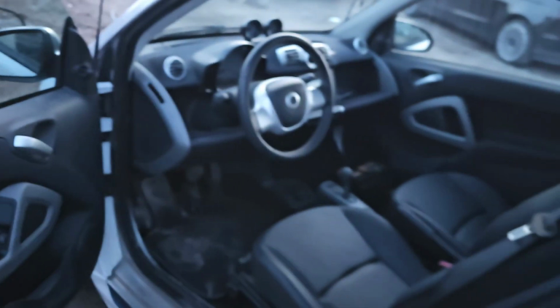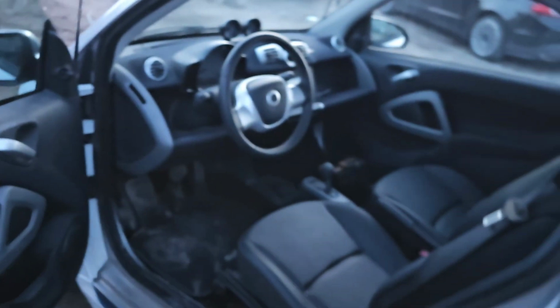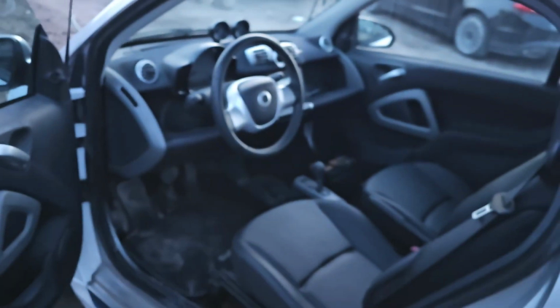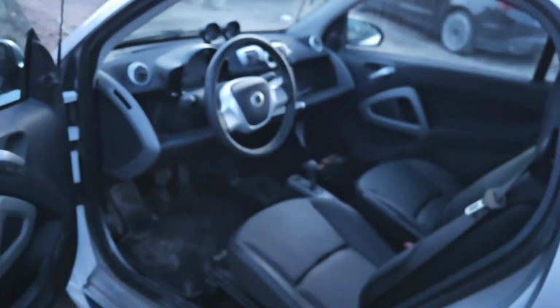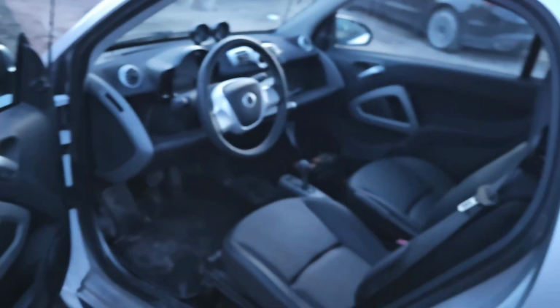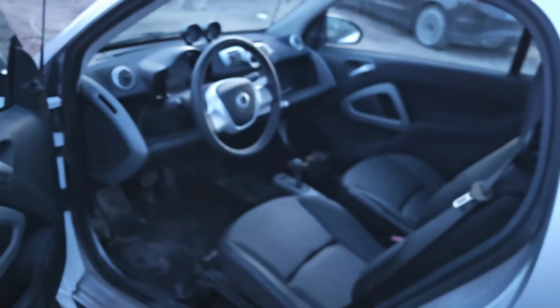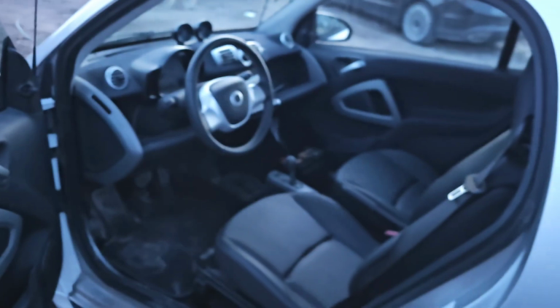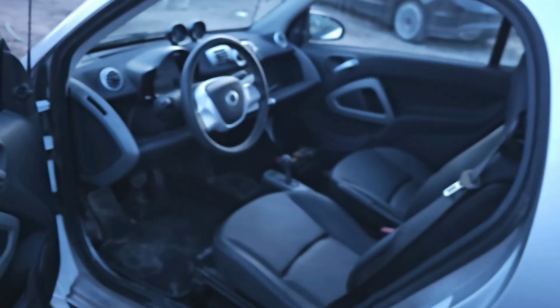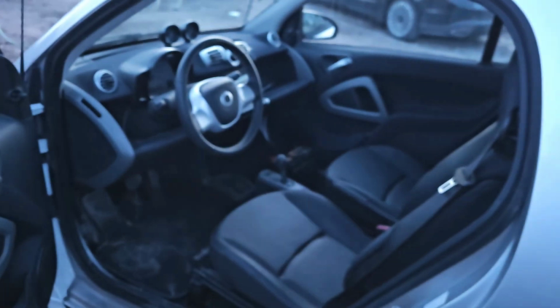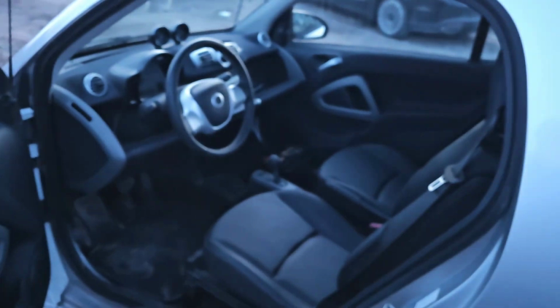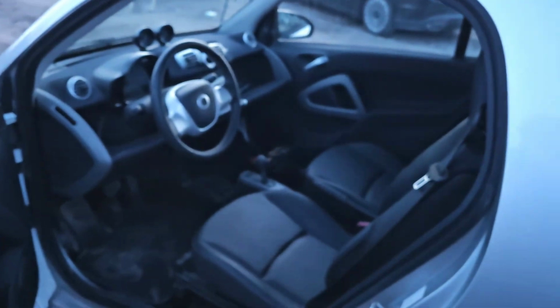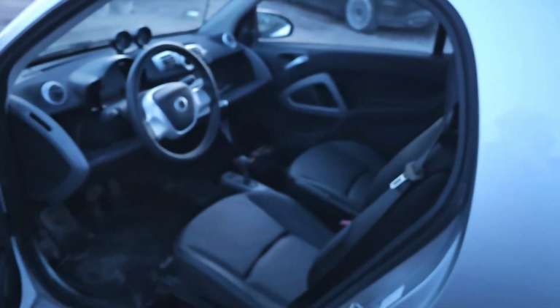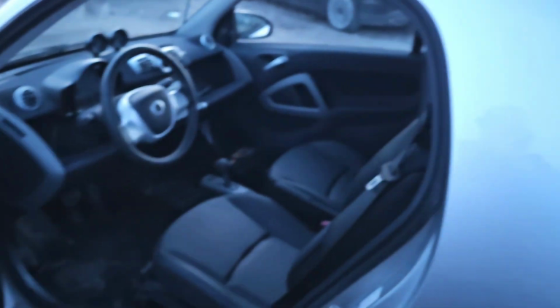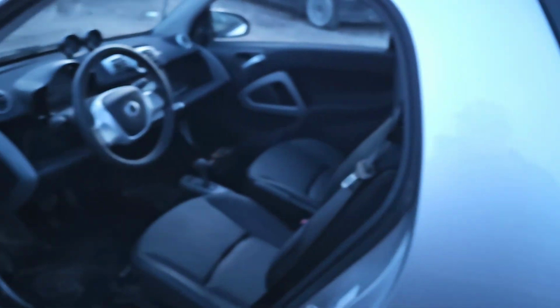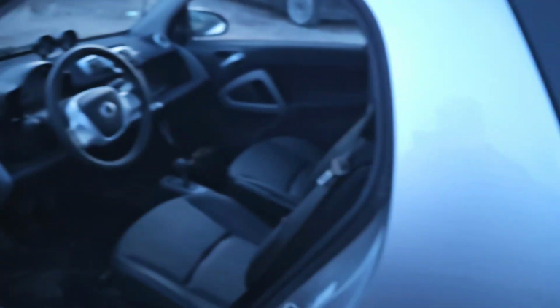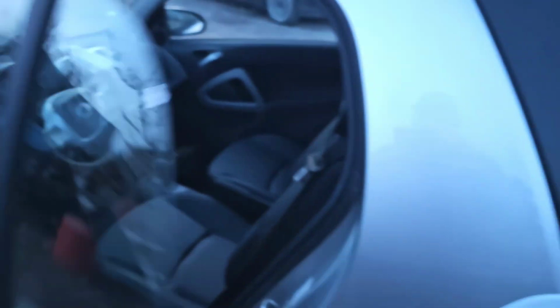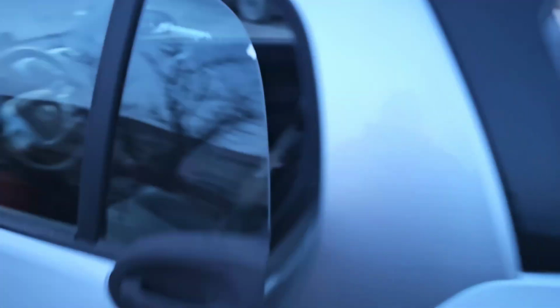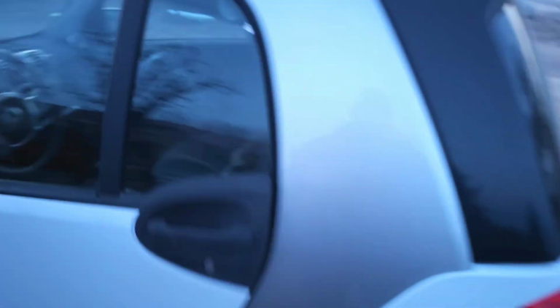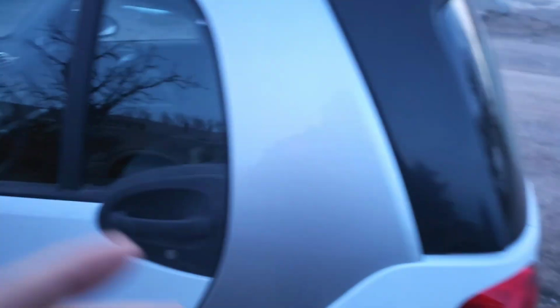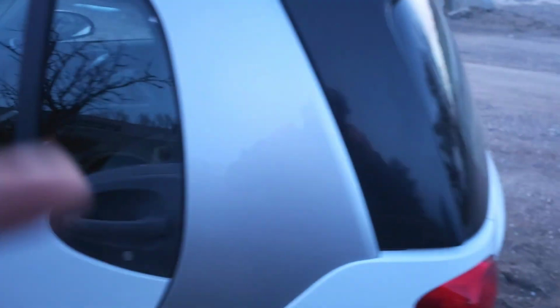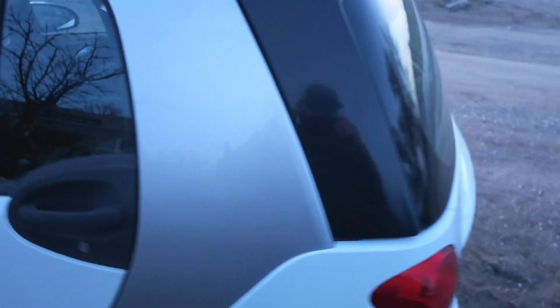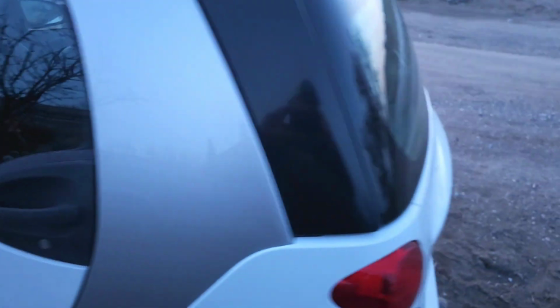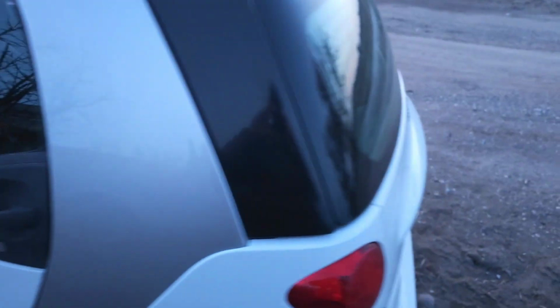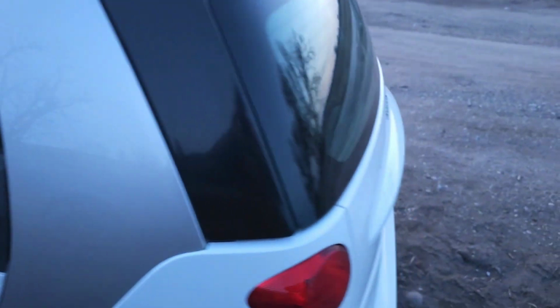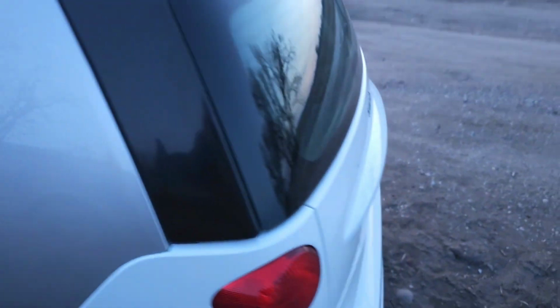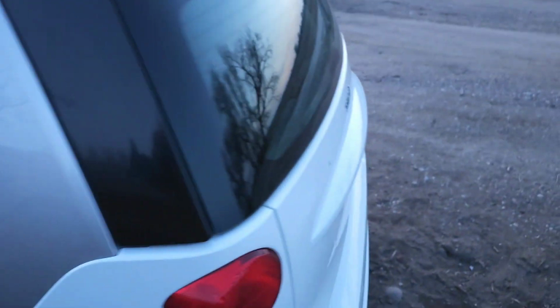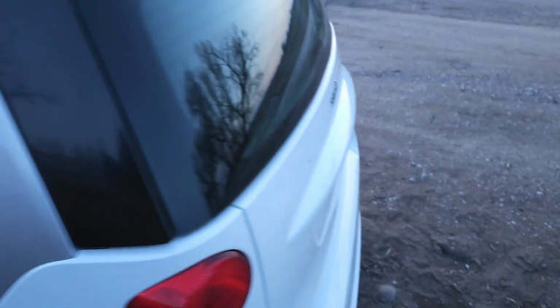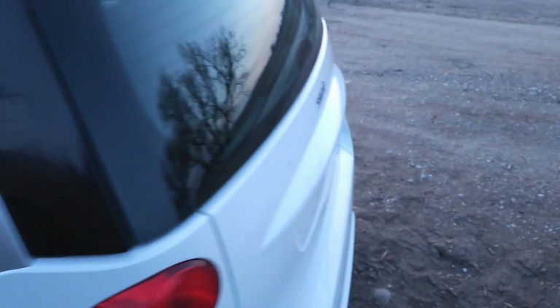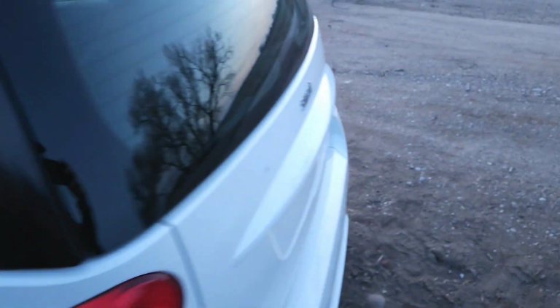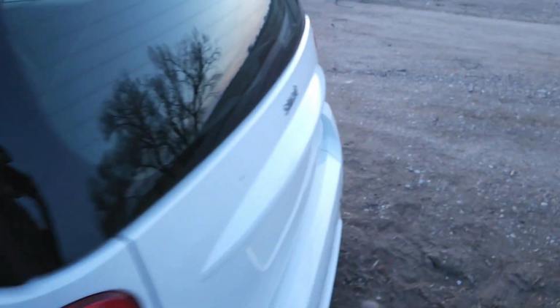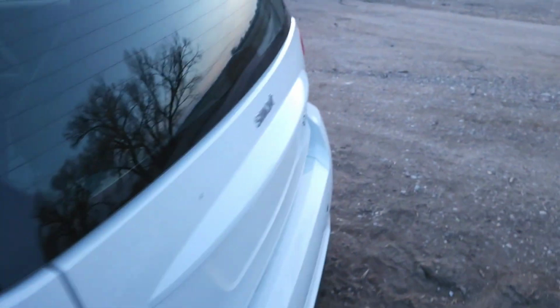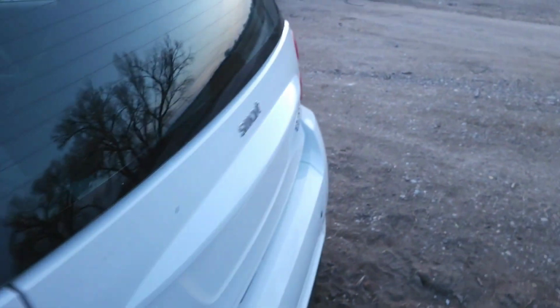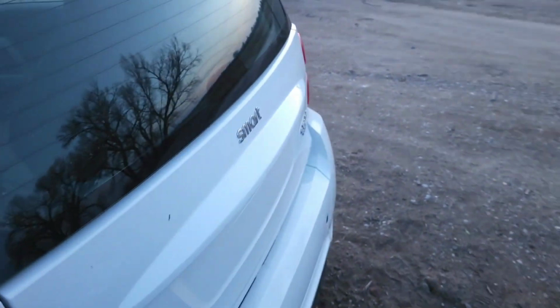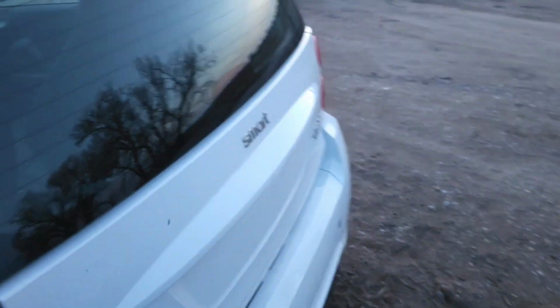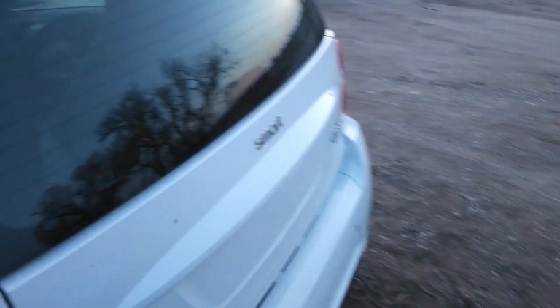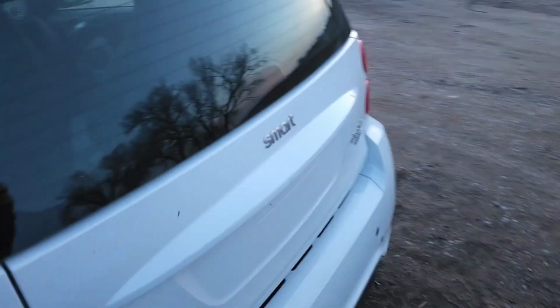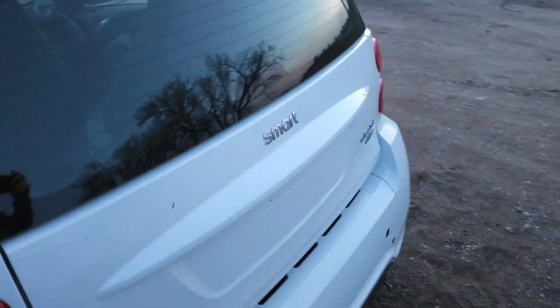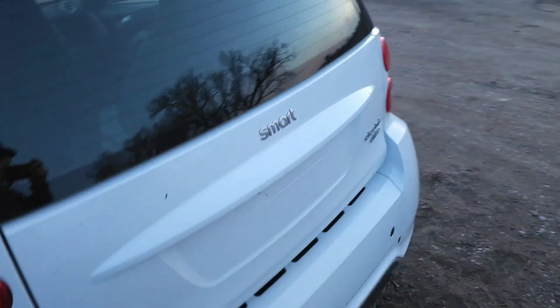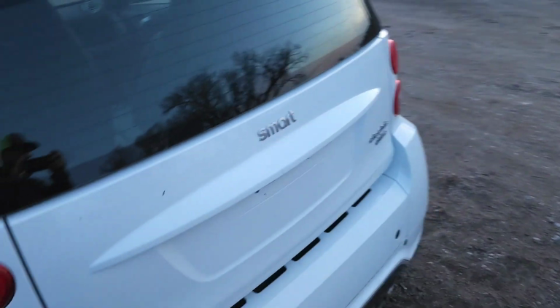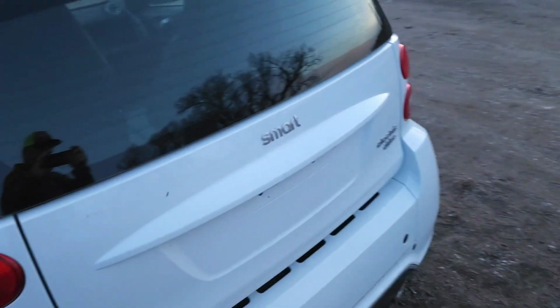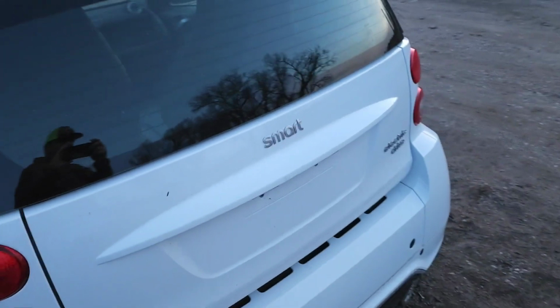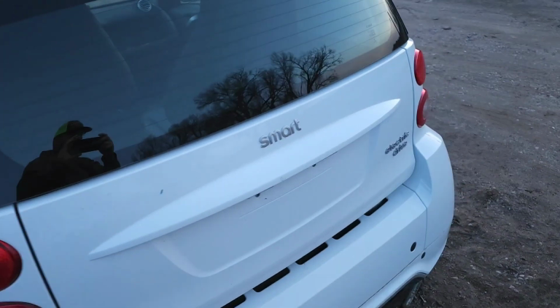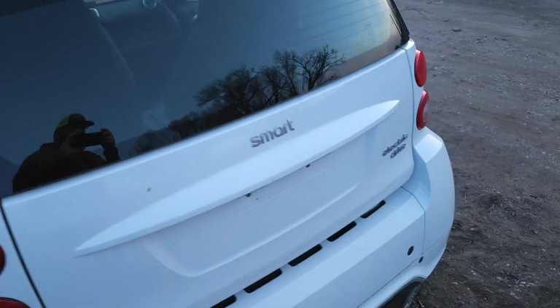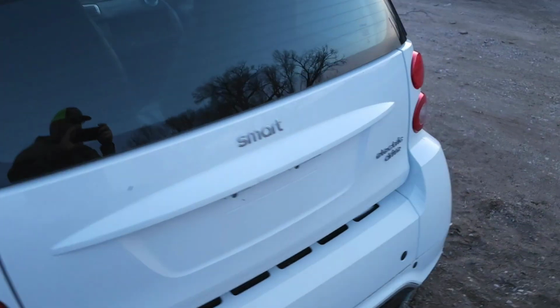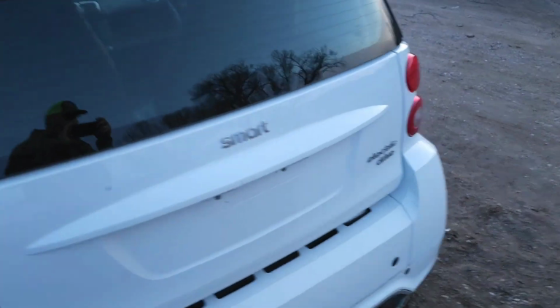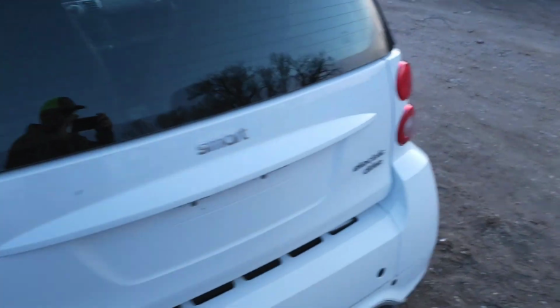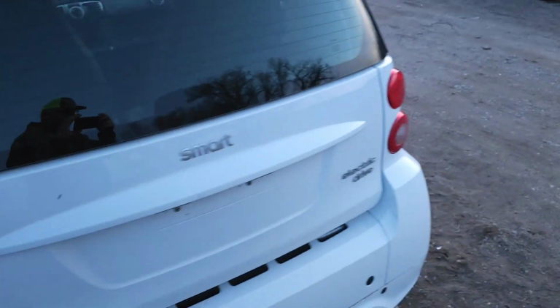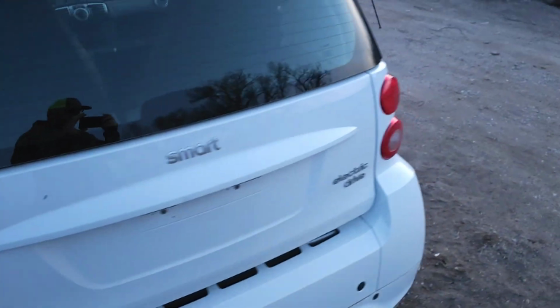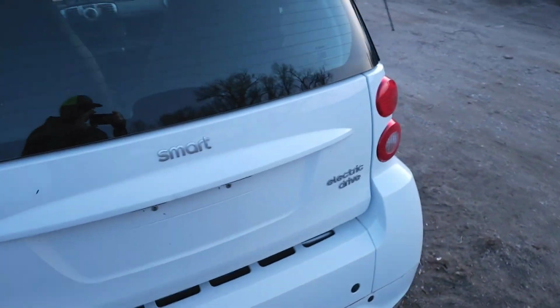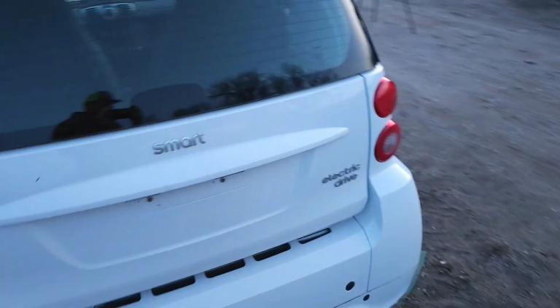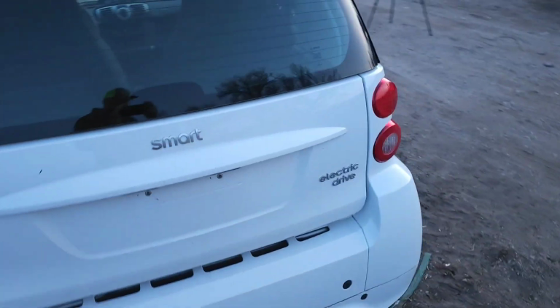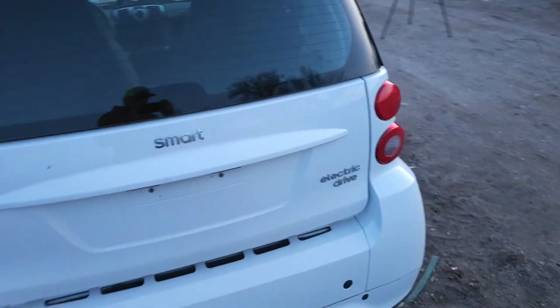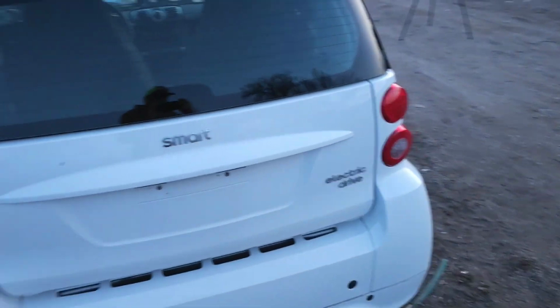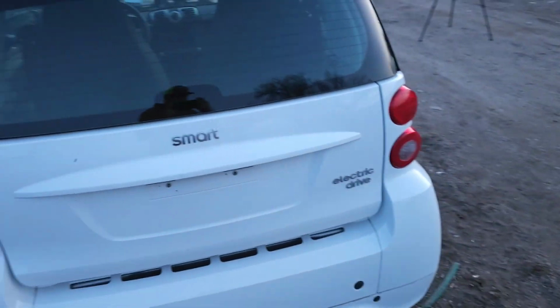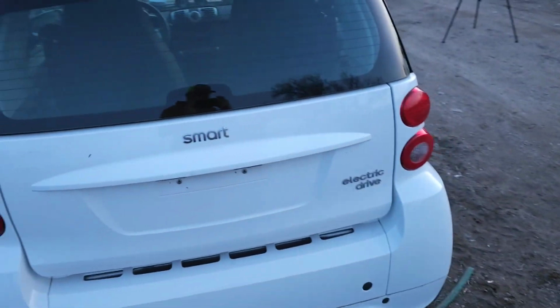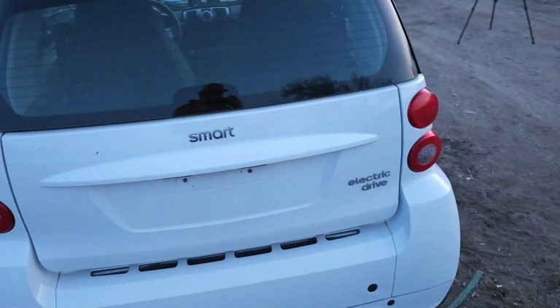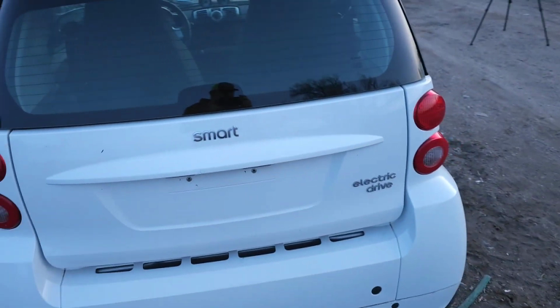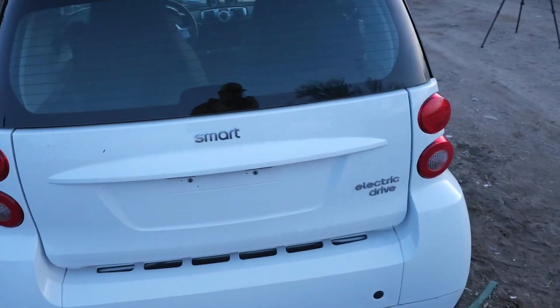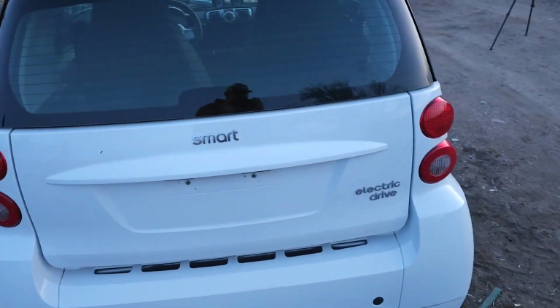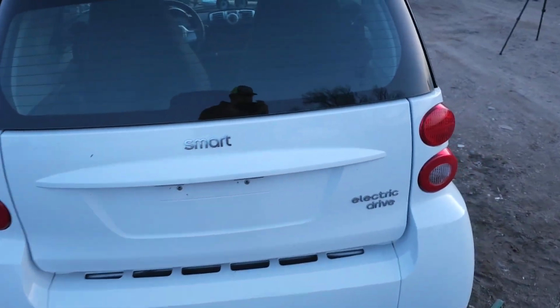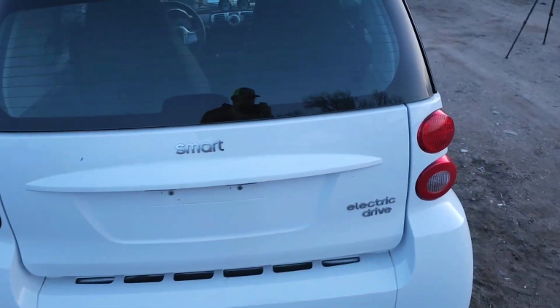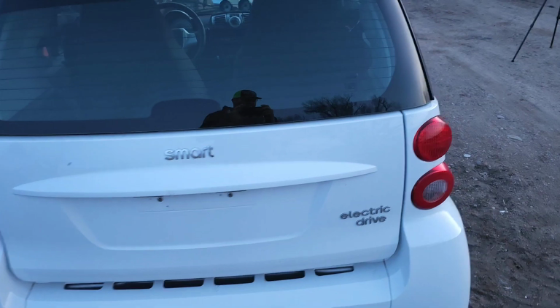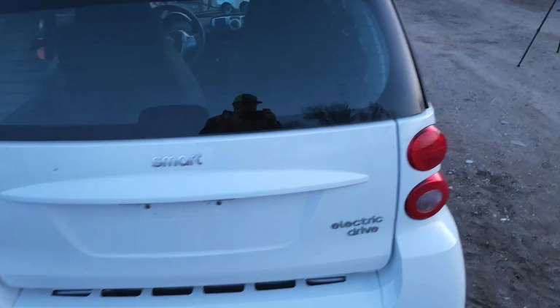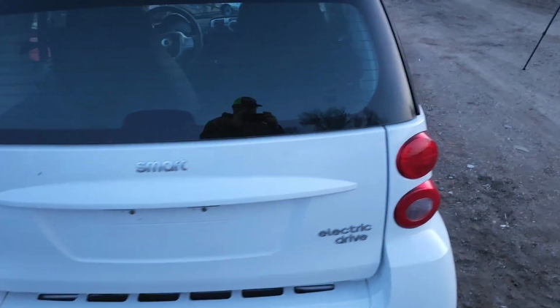We'll bring it around, set it up, and show you where the battery goes, and then I'll install it.